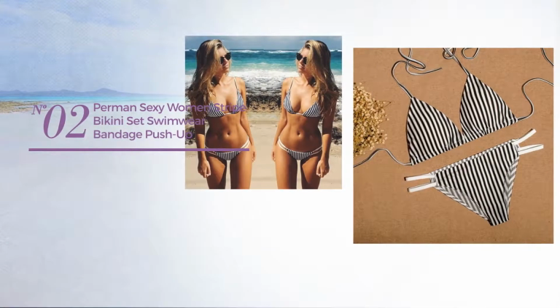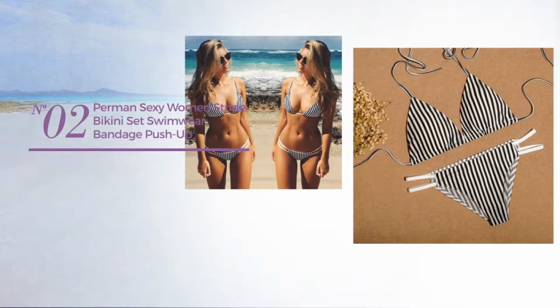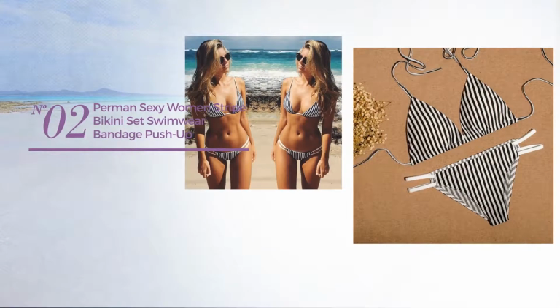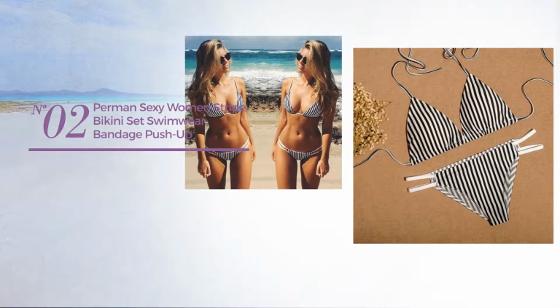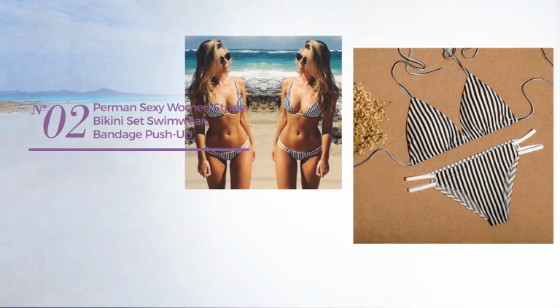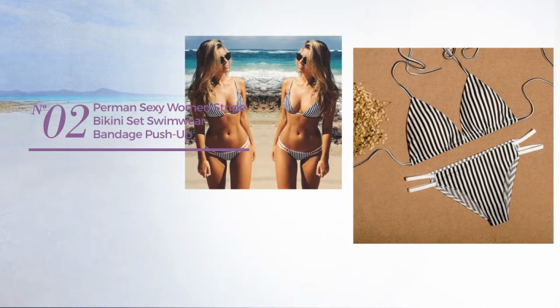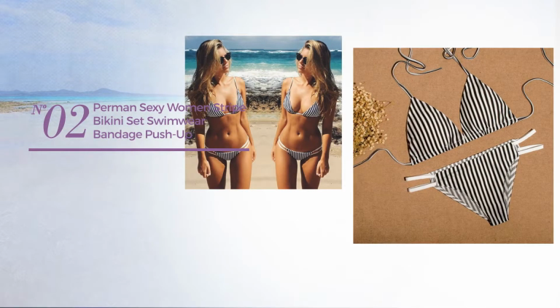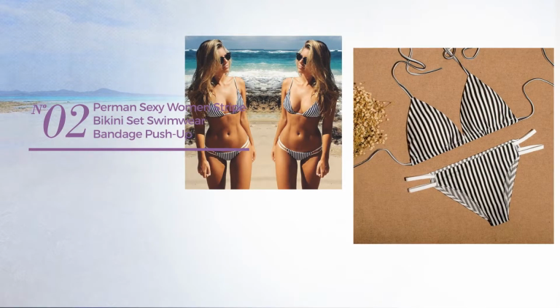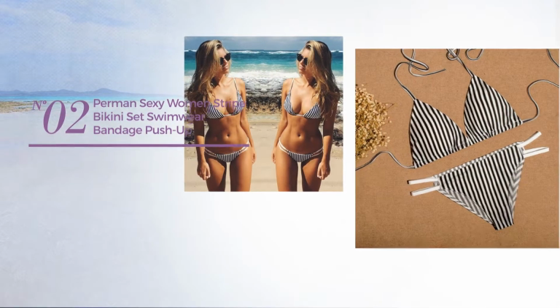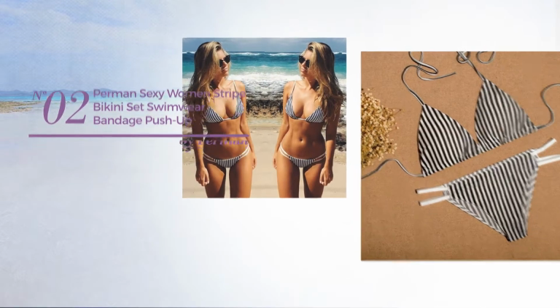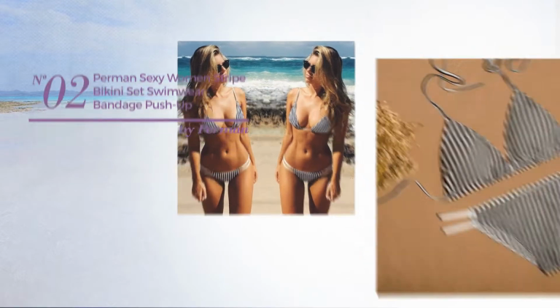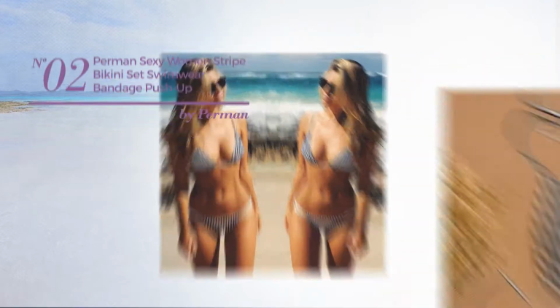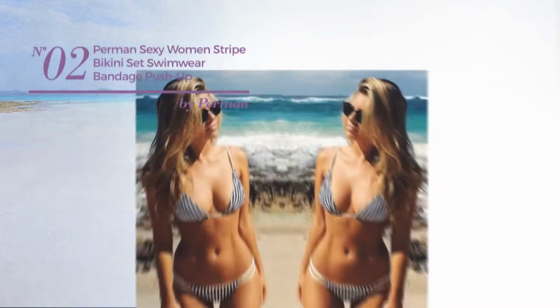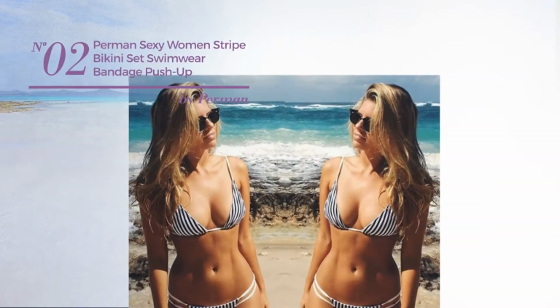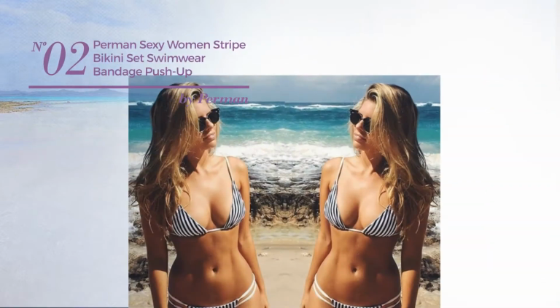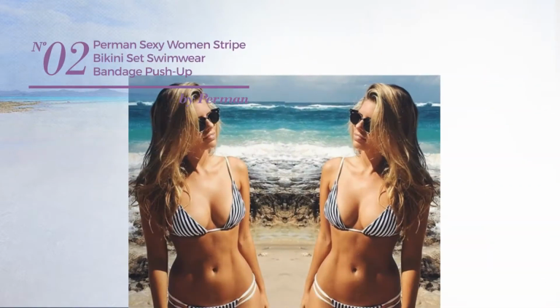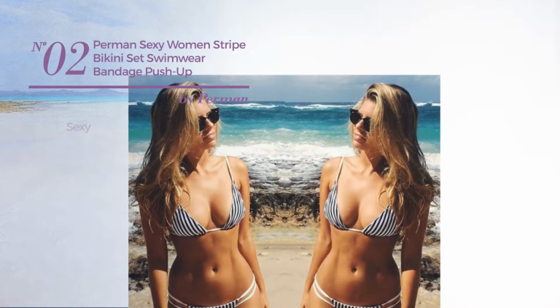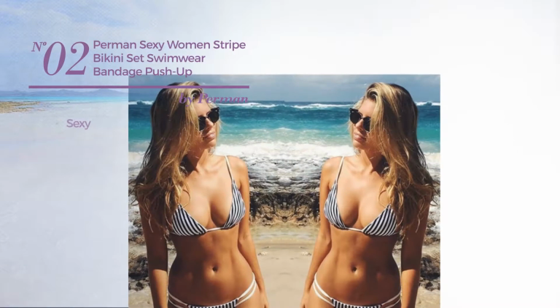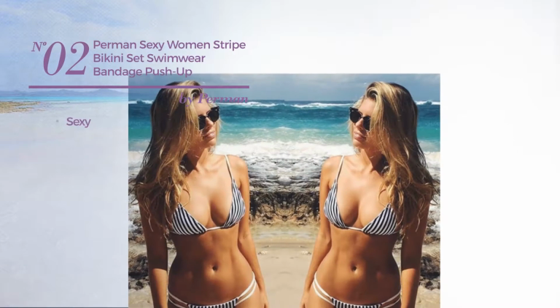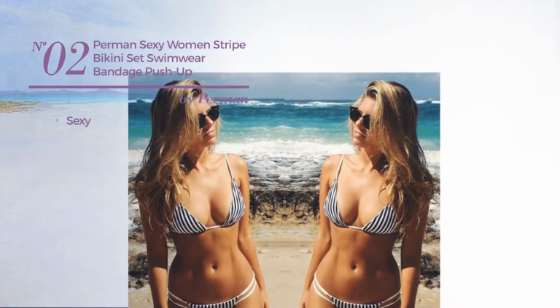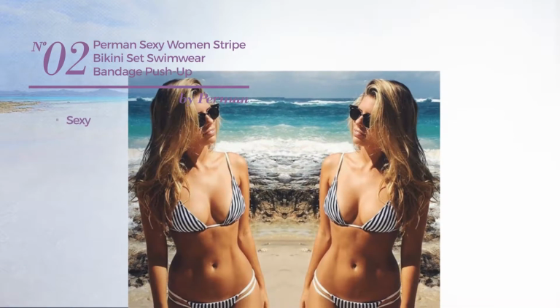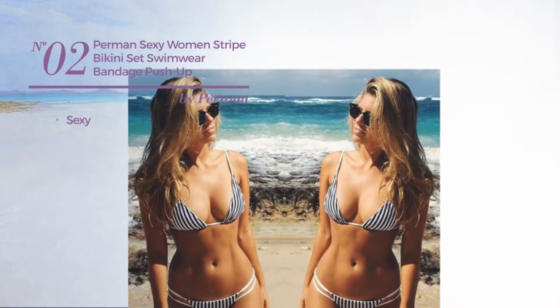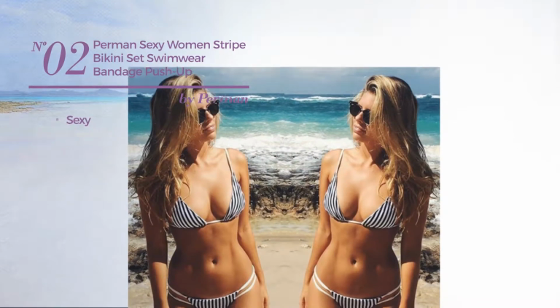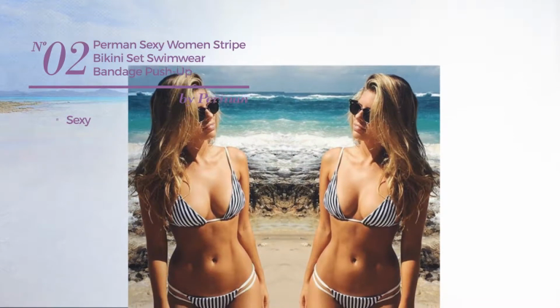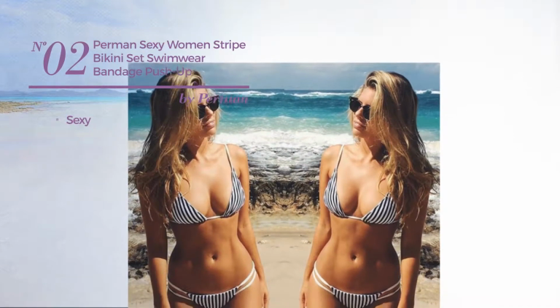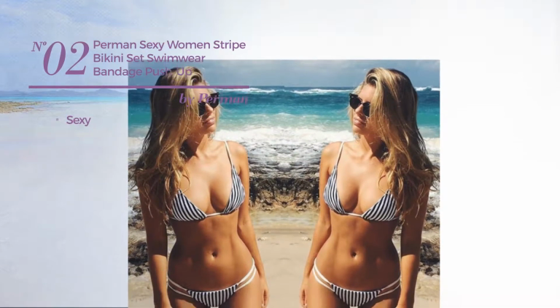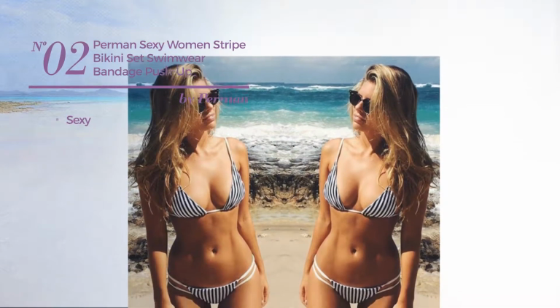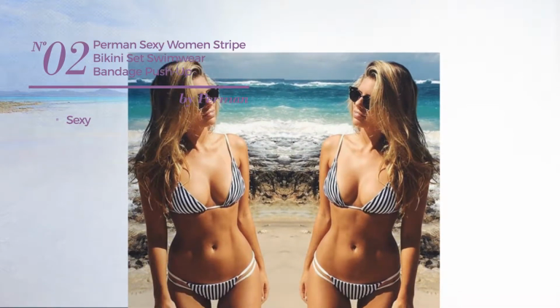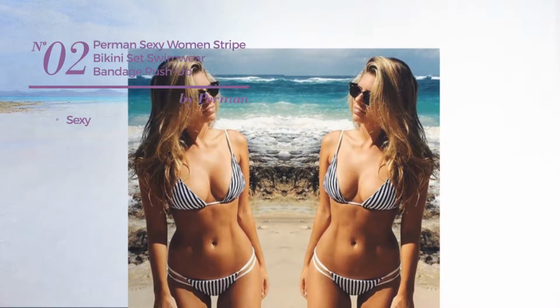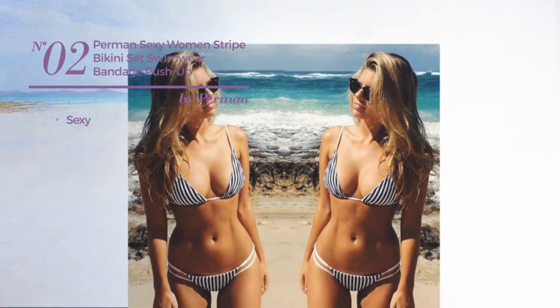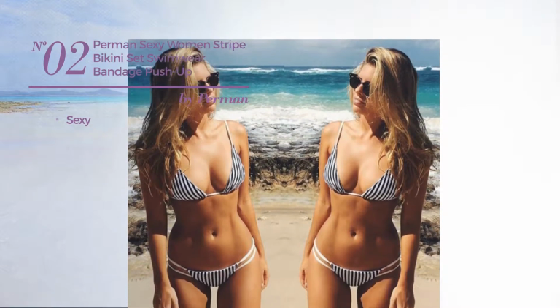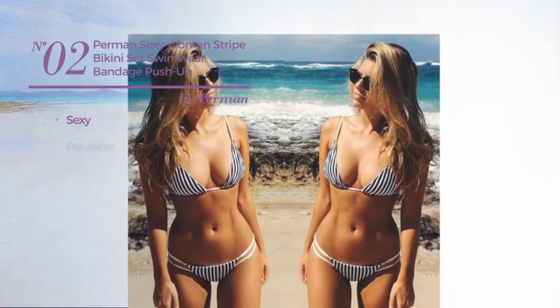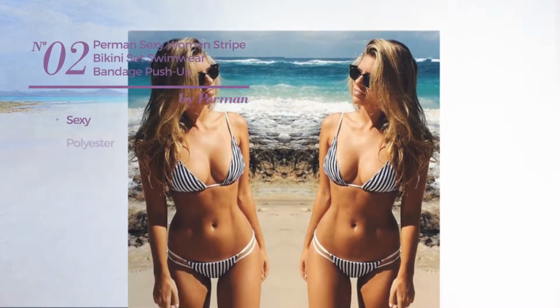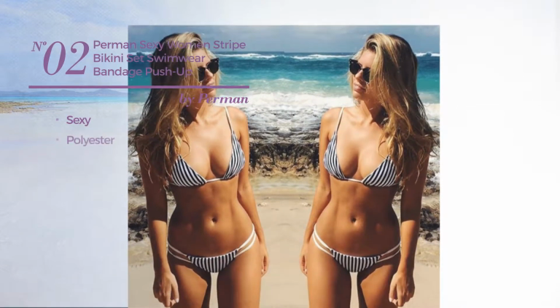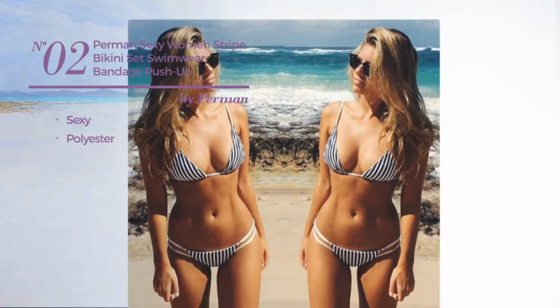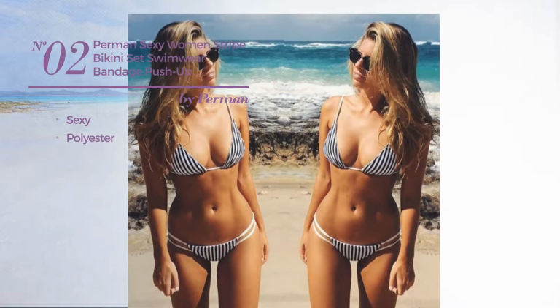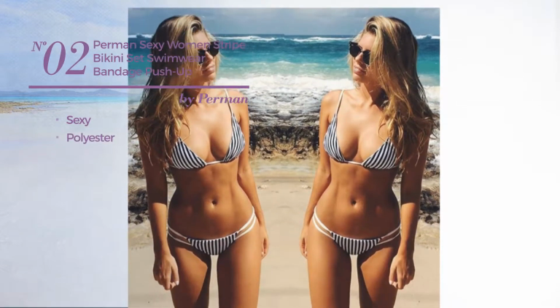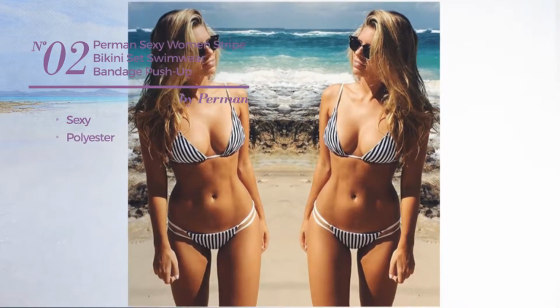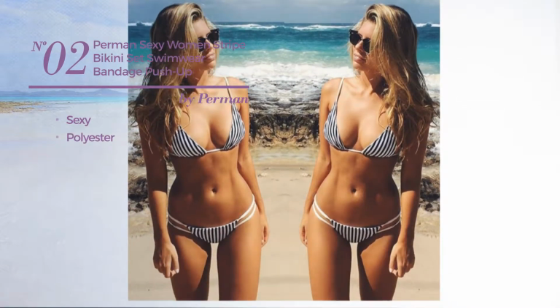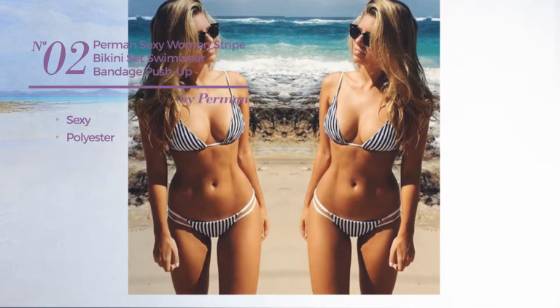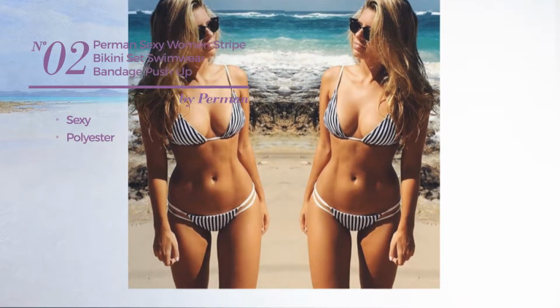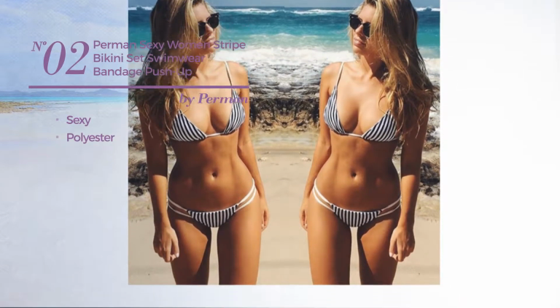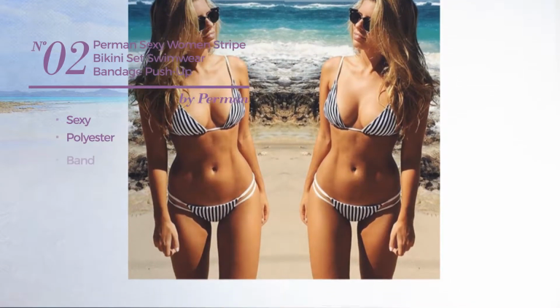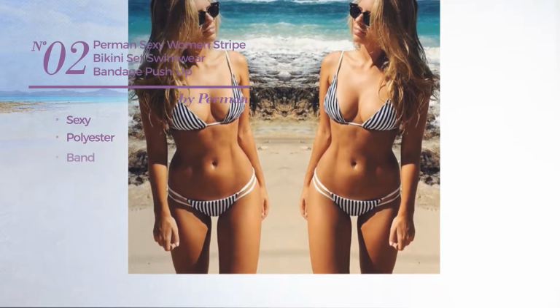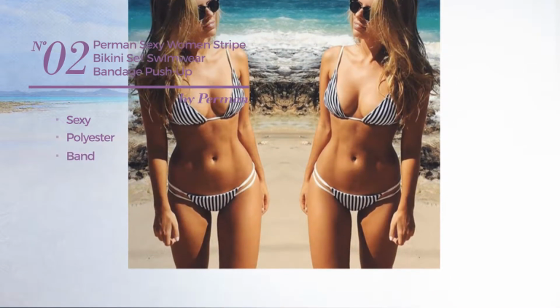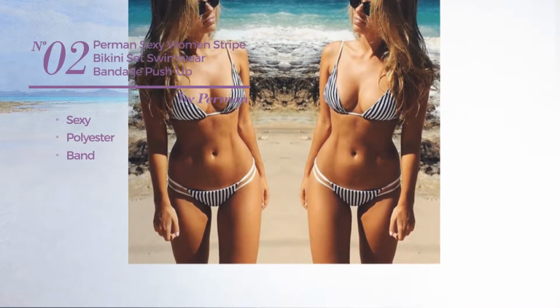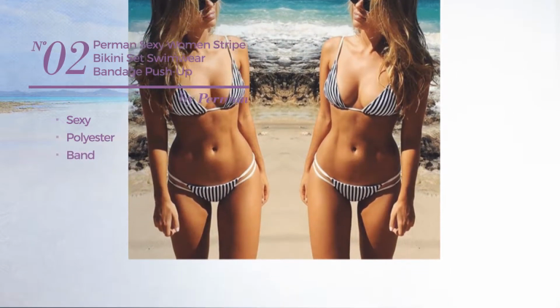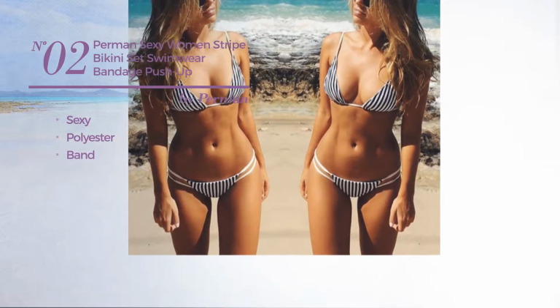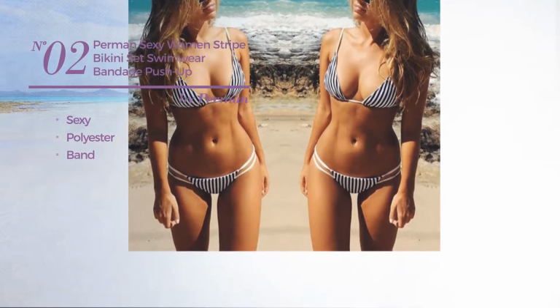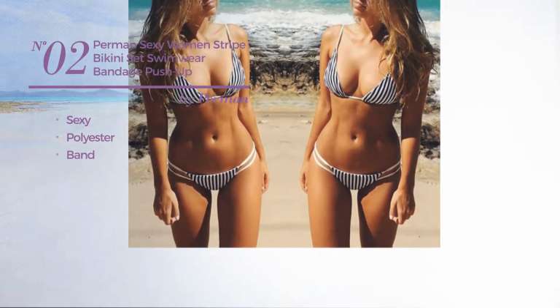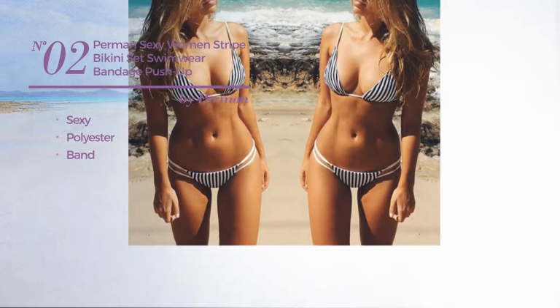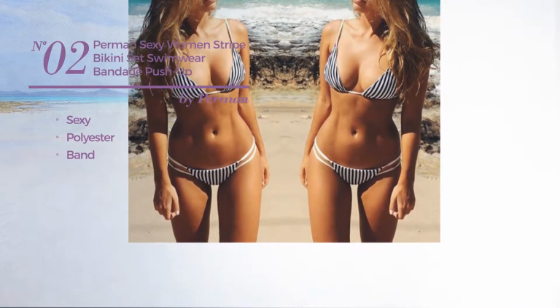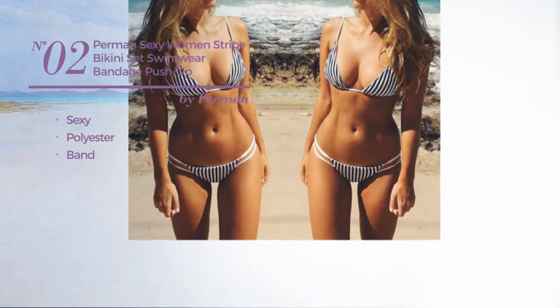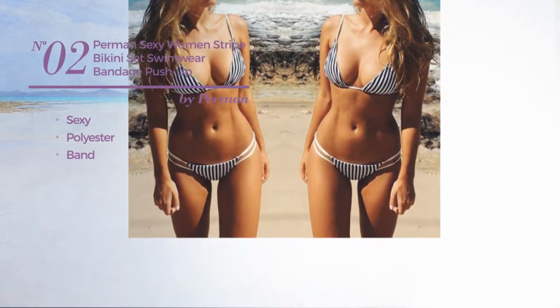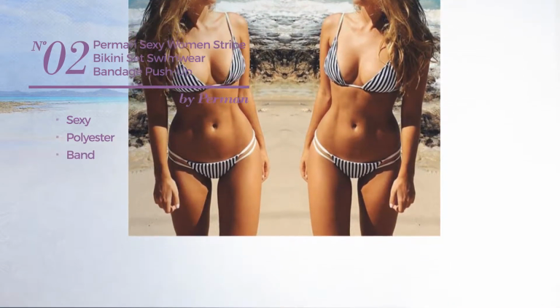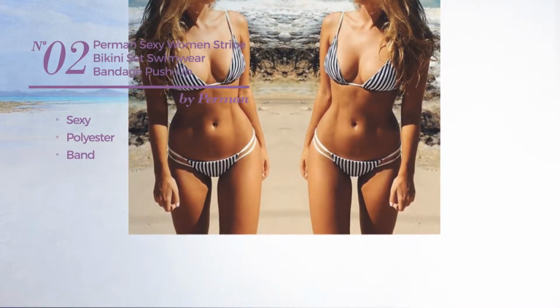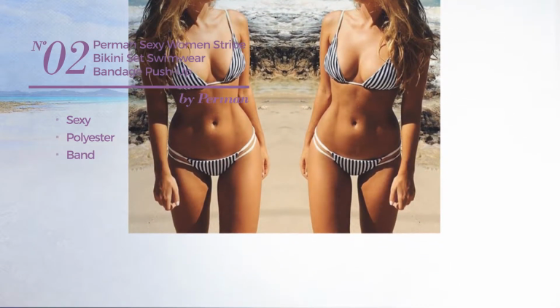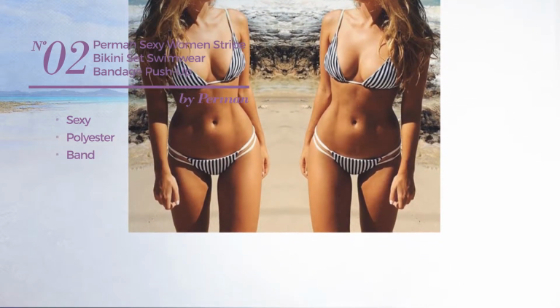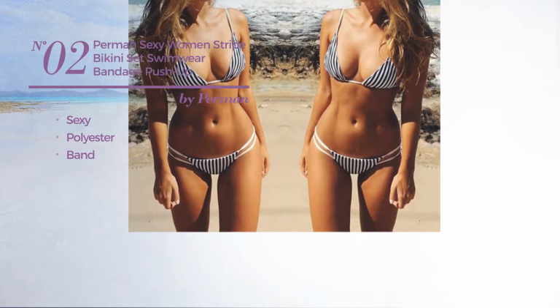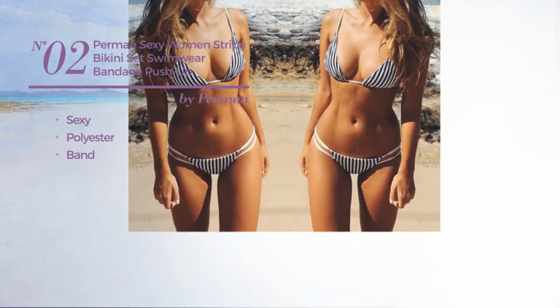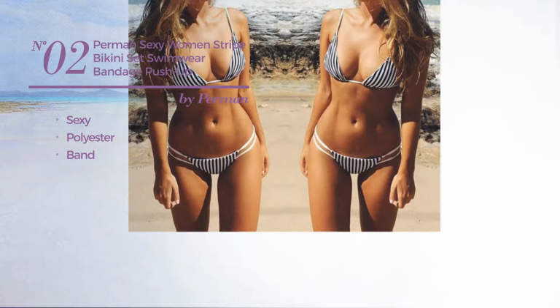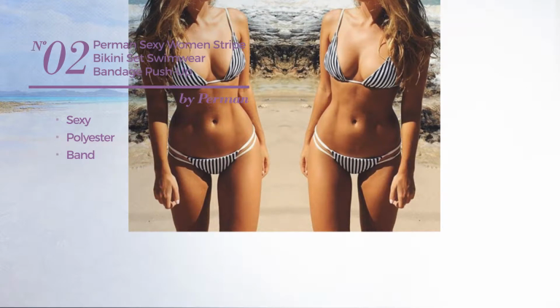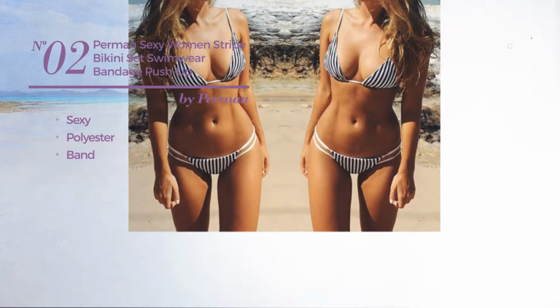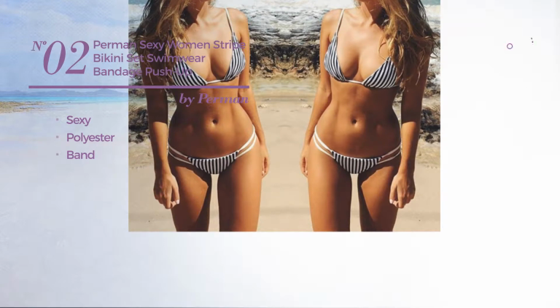Number 2. Featuring a sexy look, made of polyester, with a band. Available just in white color.